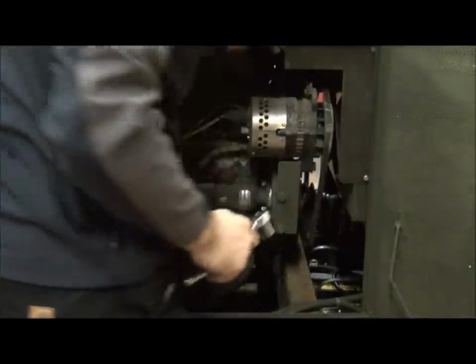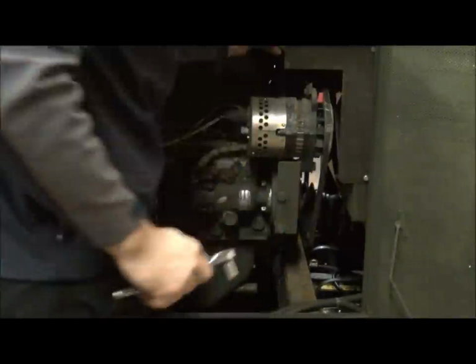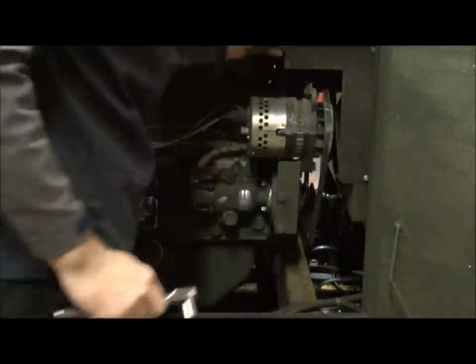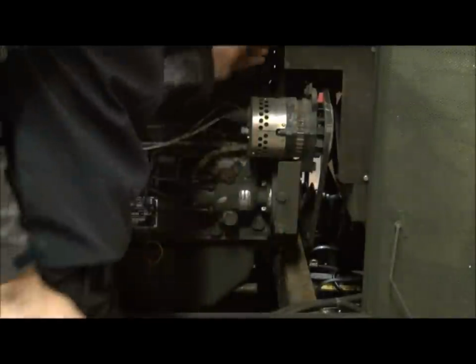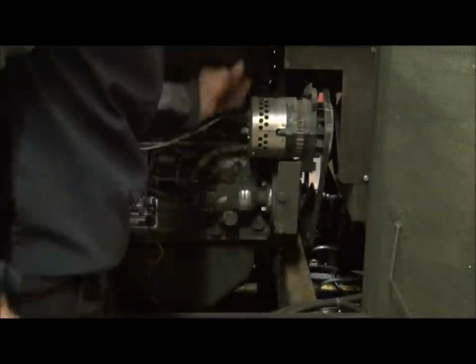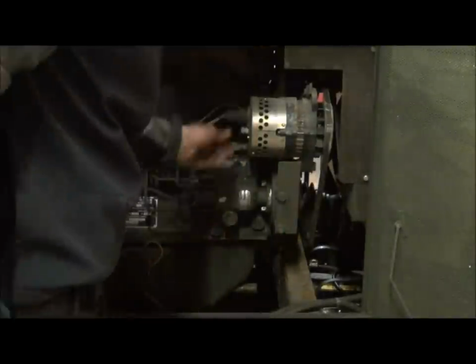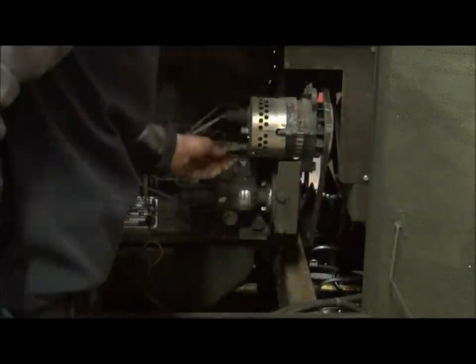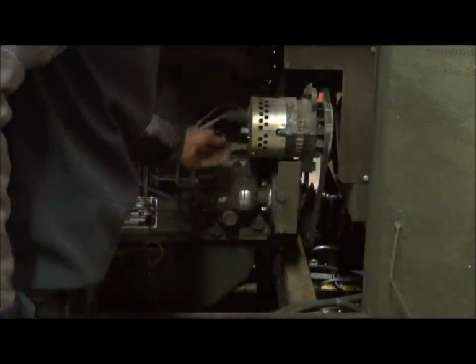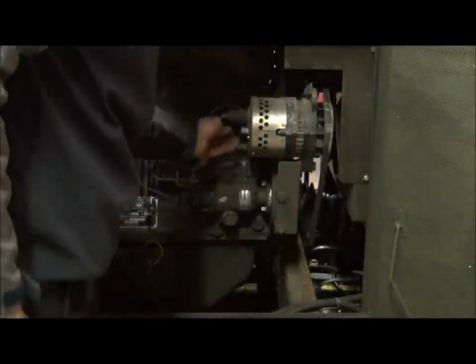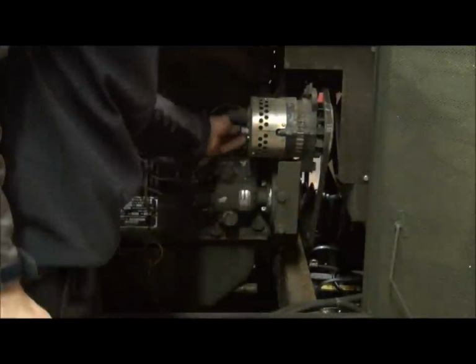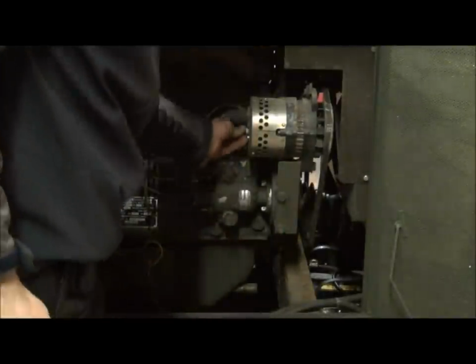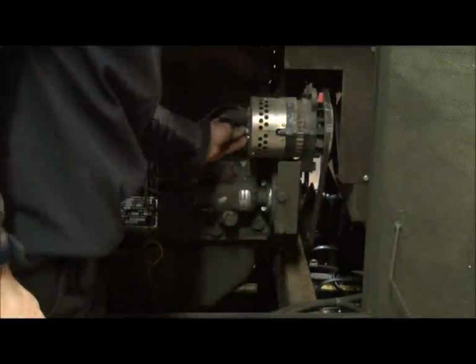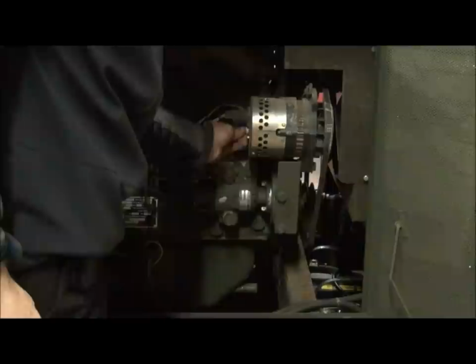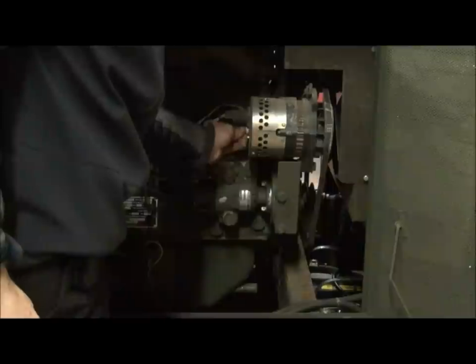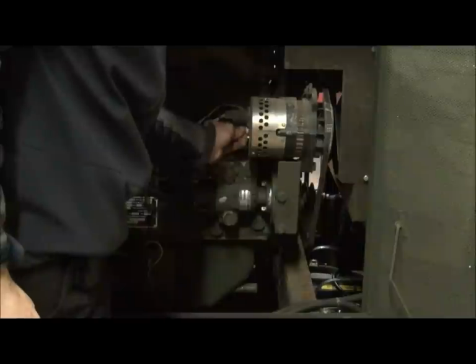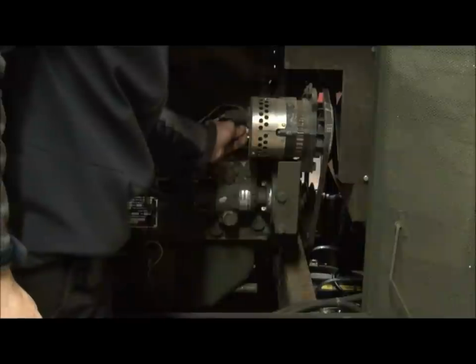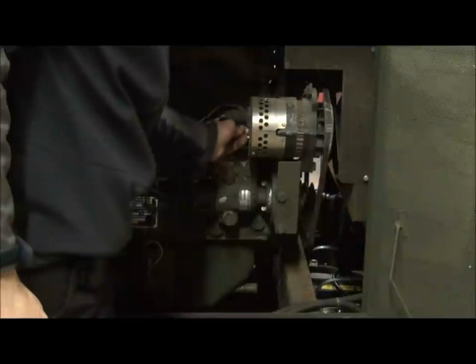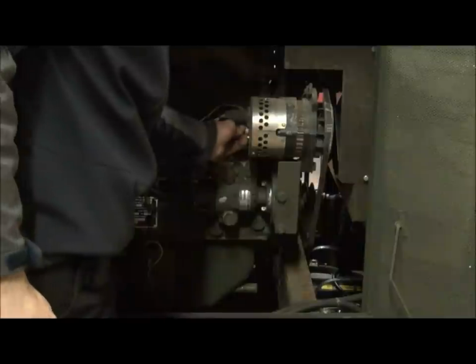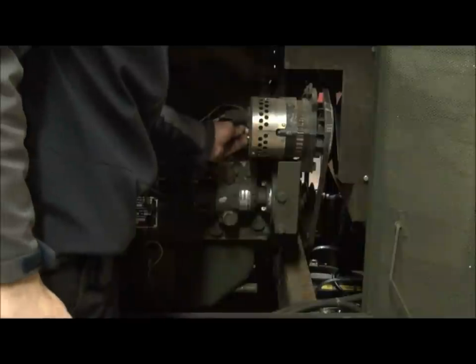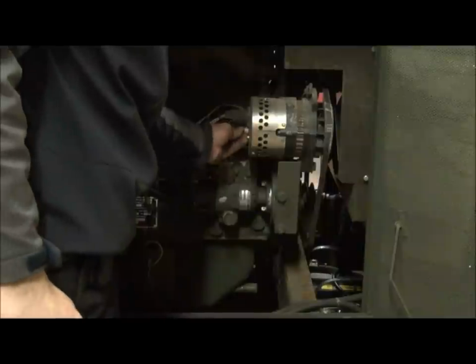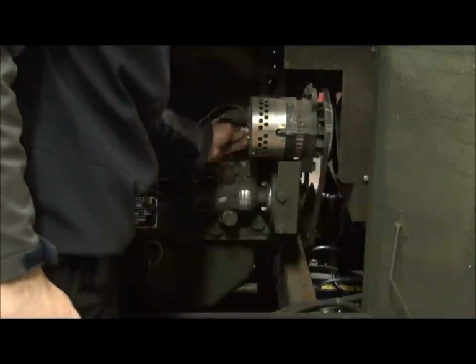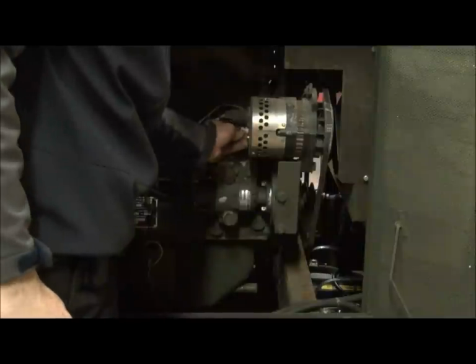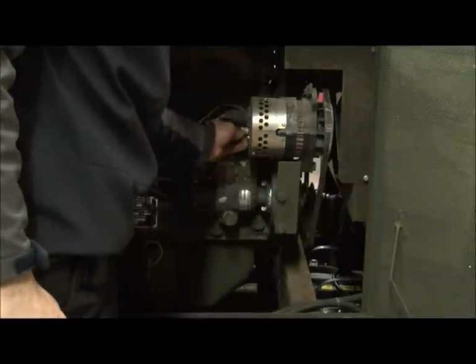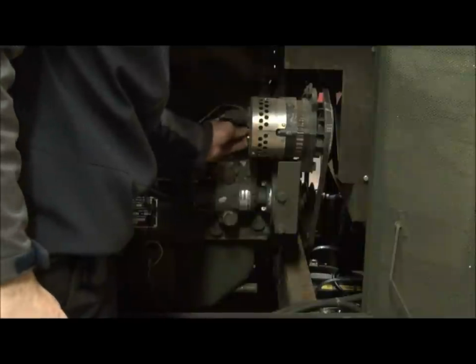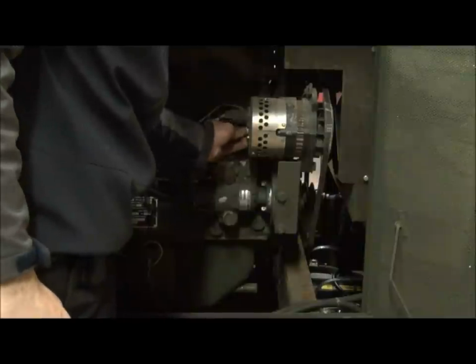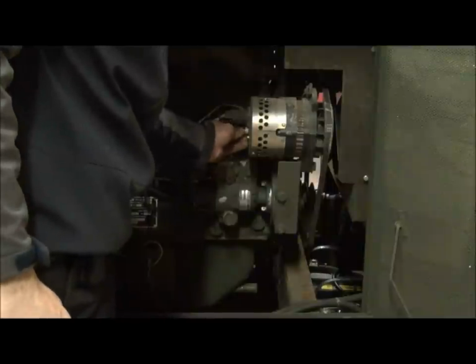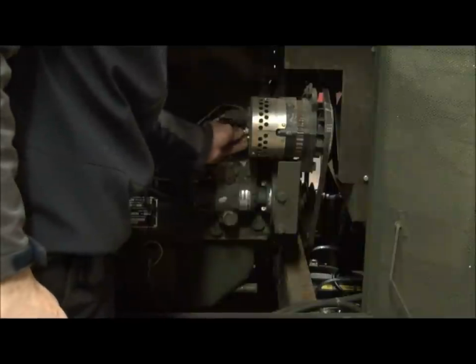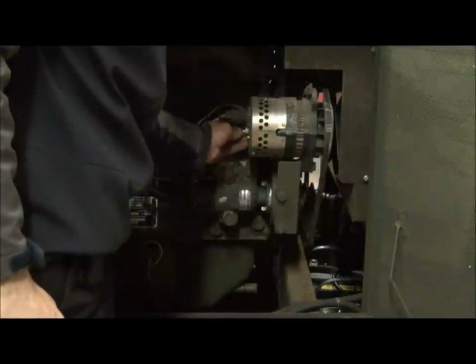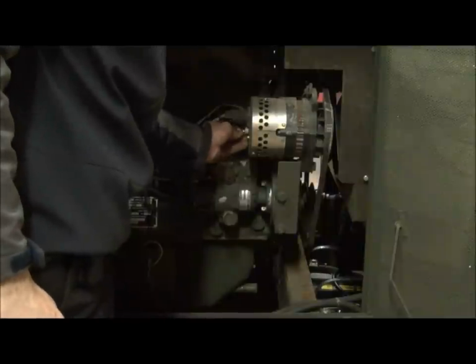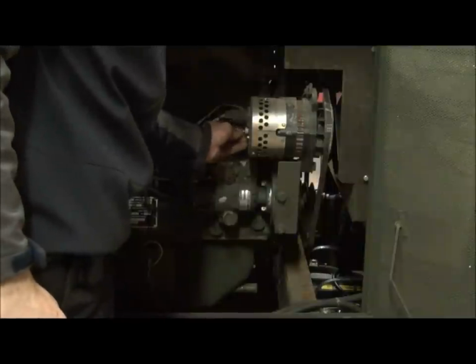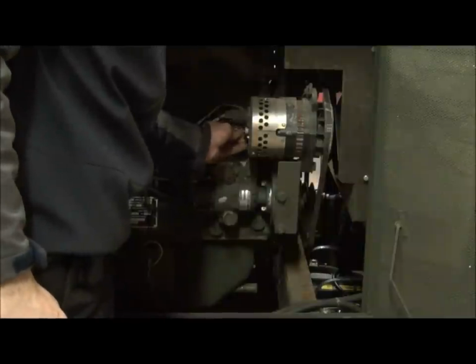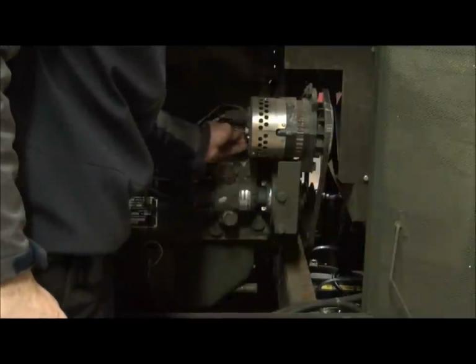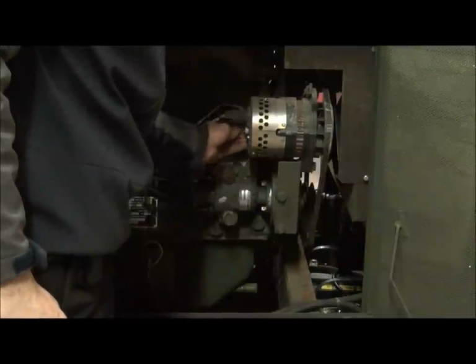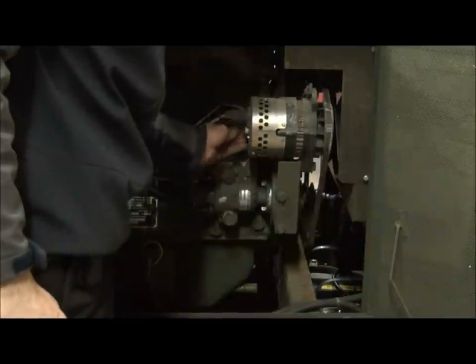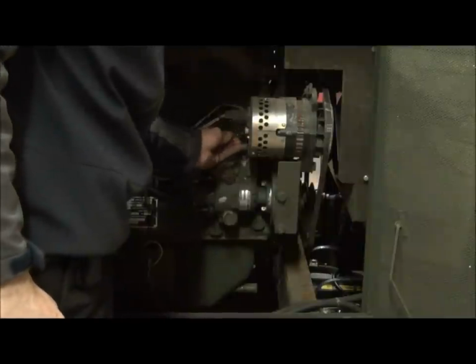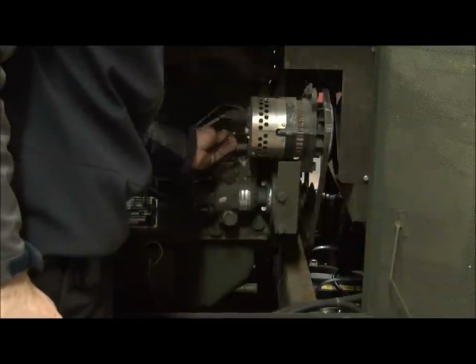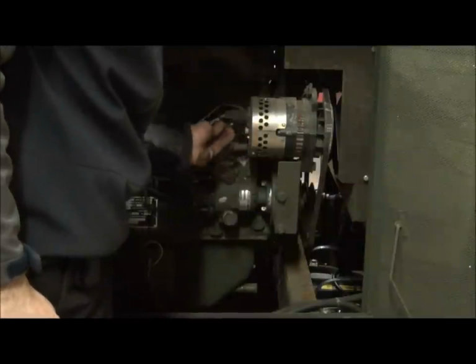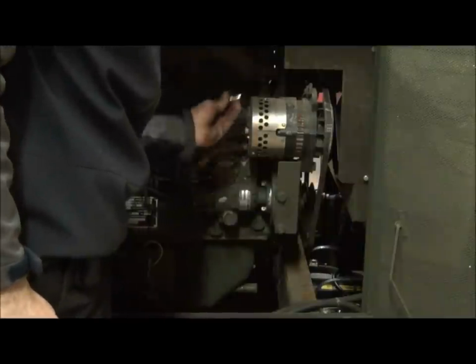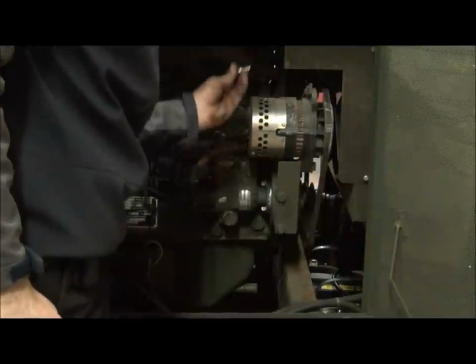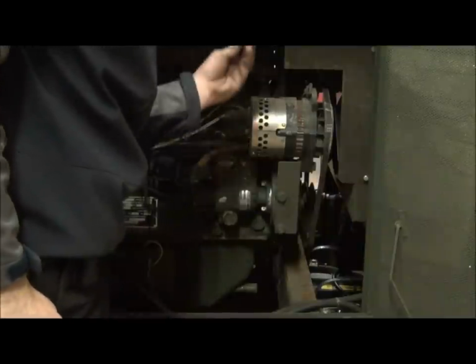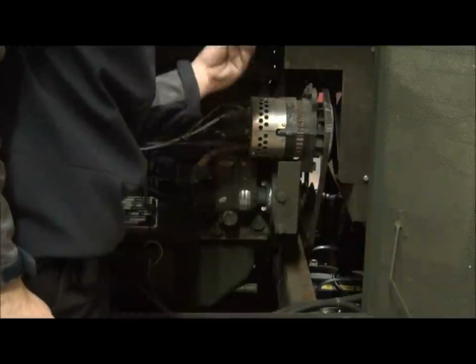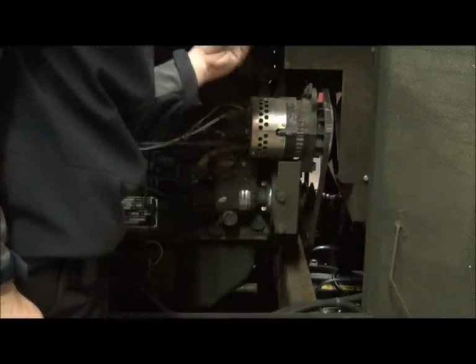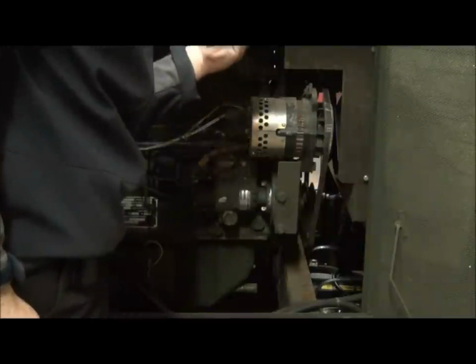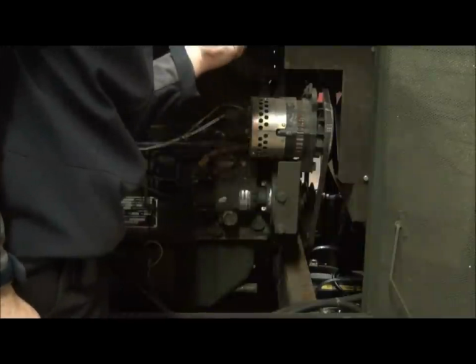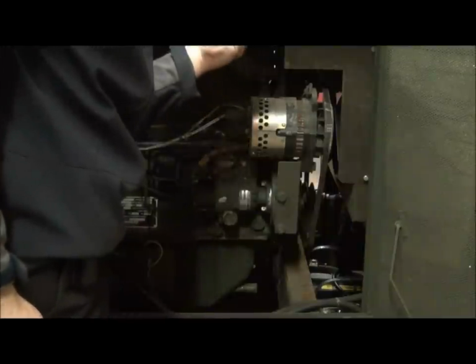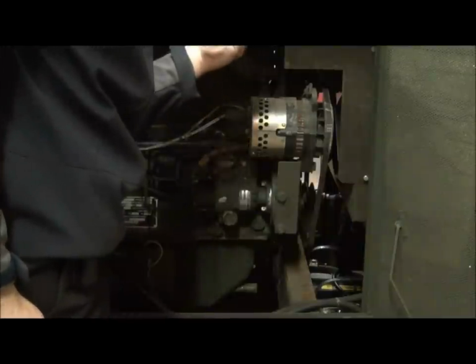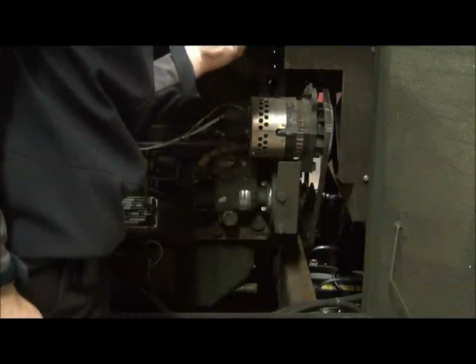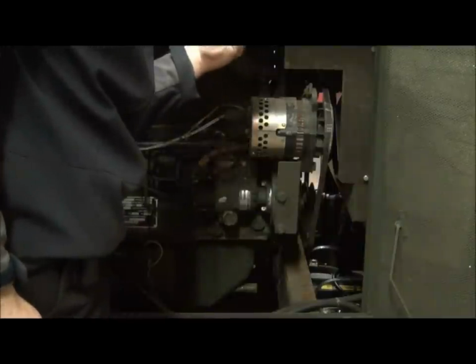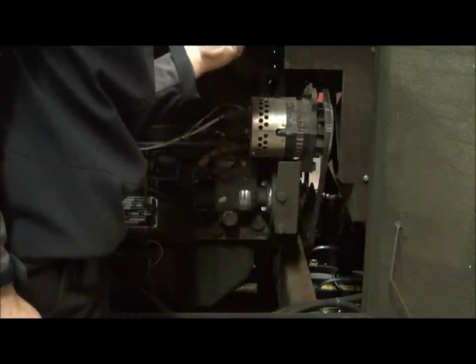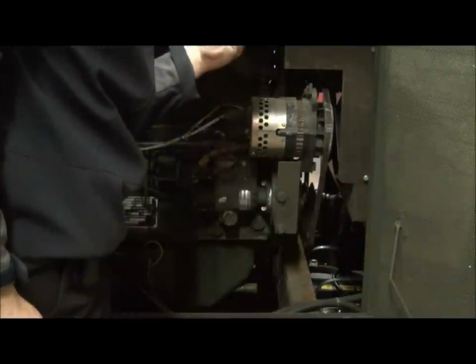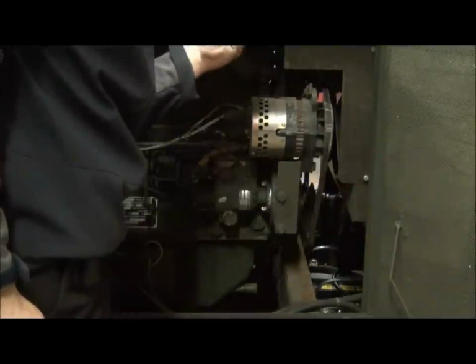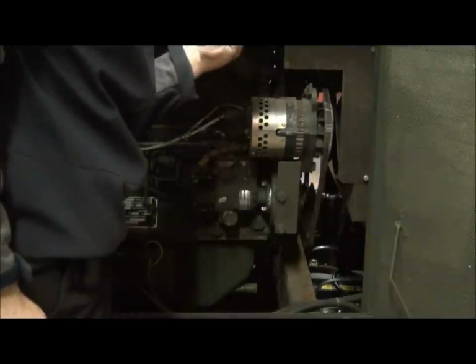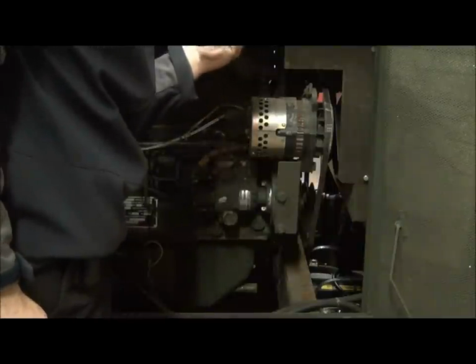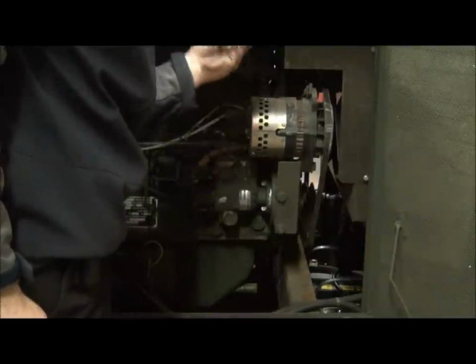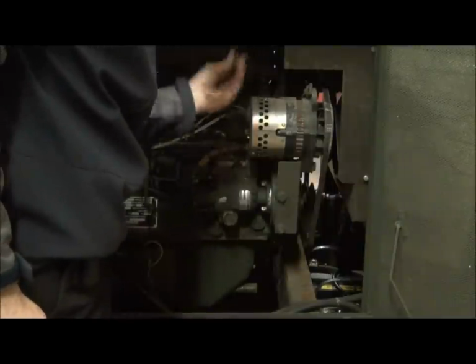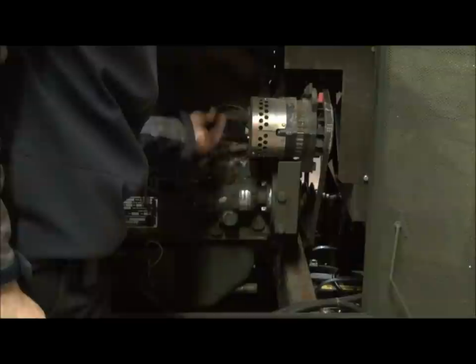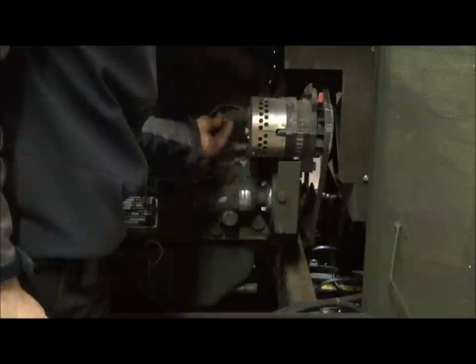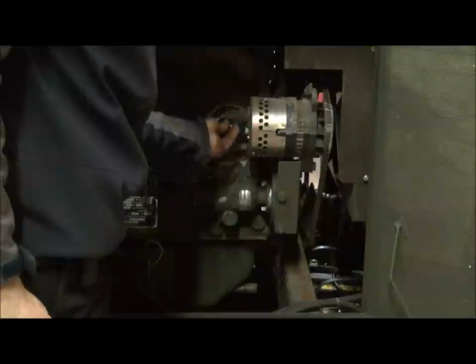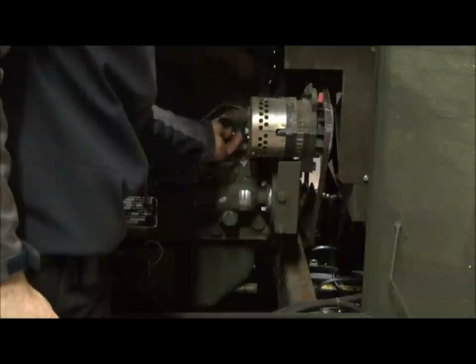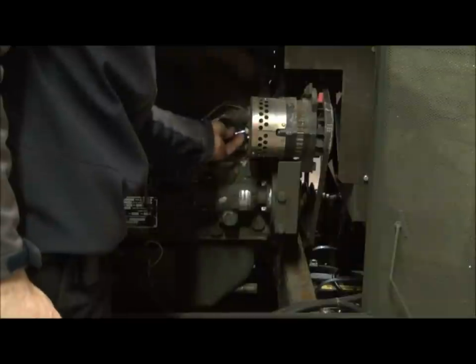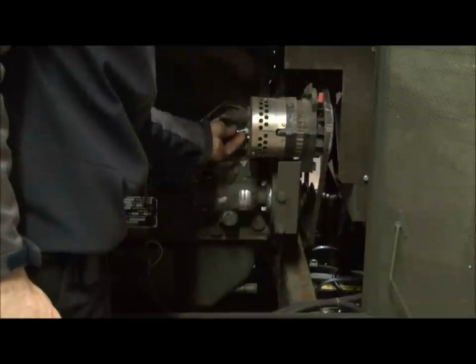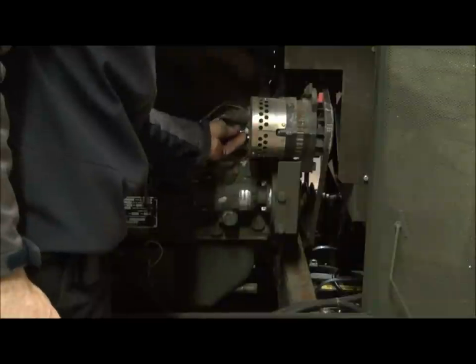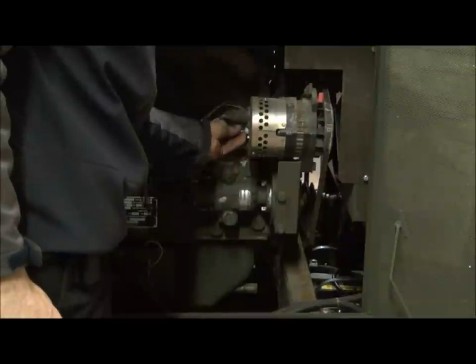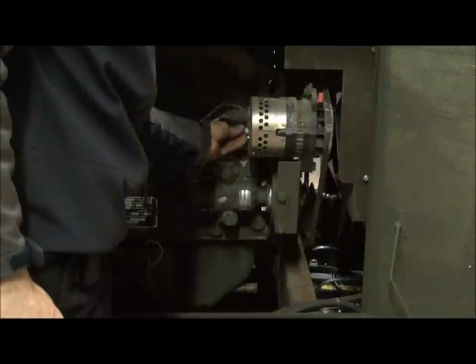I'm going to check this fuse in the alternator and make sure it's not blown and is actually installed. This one looks good.